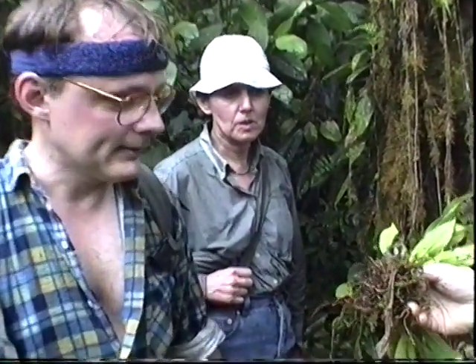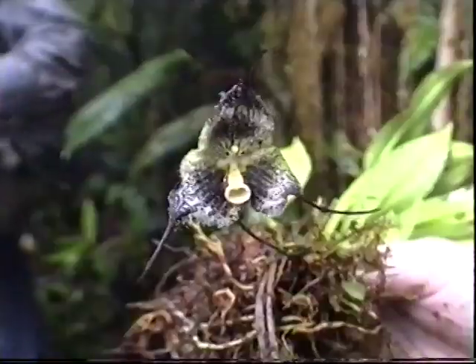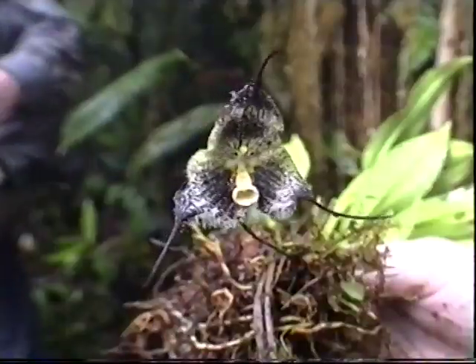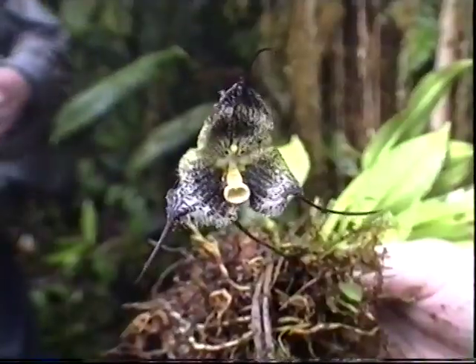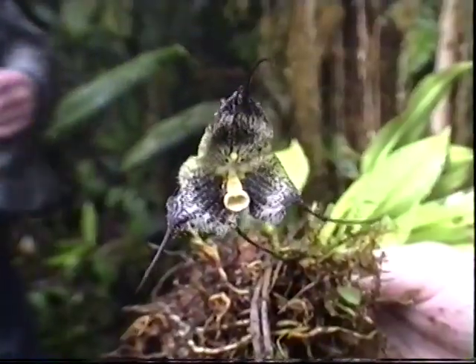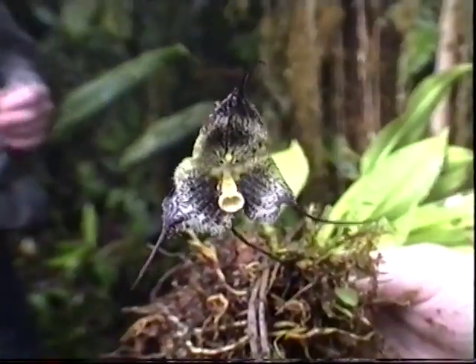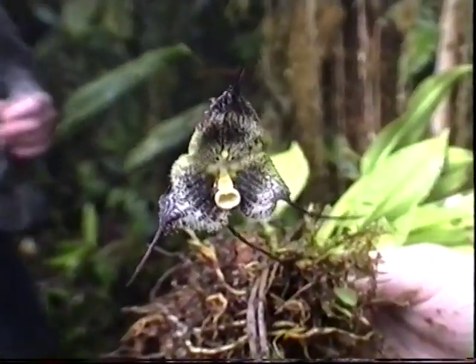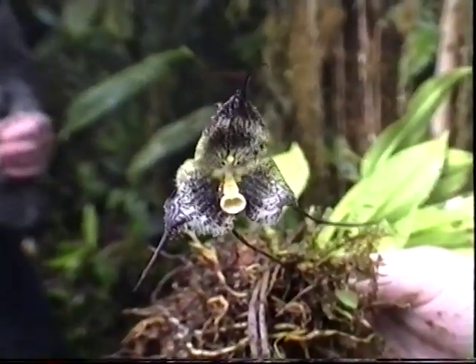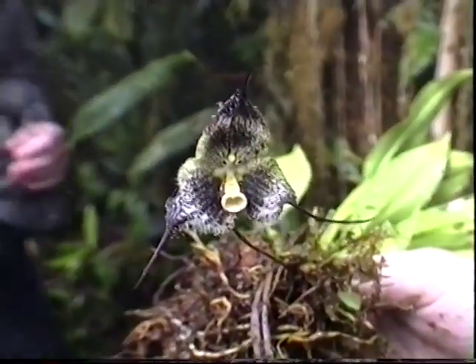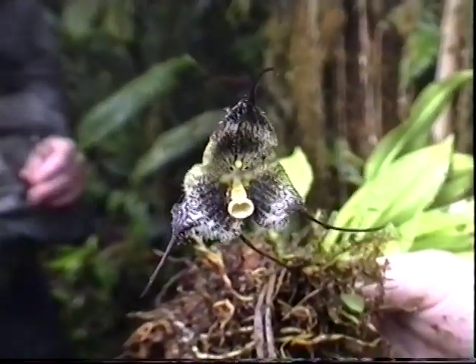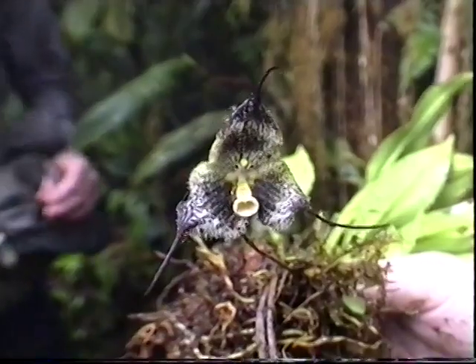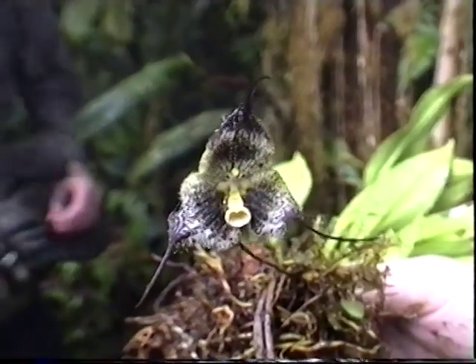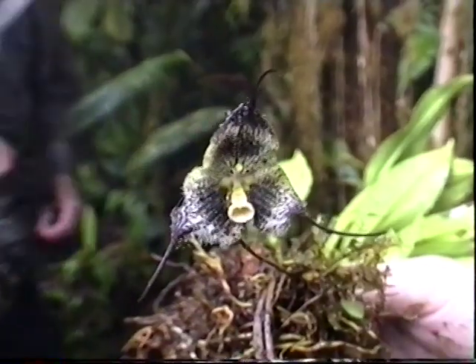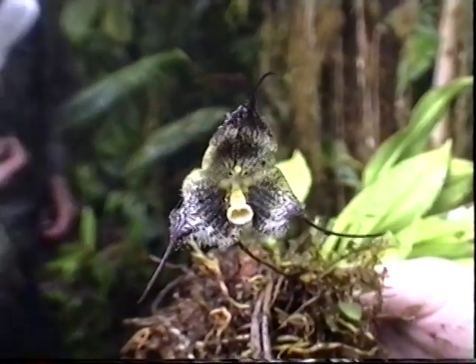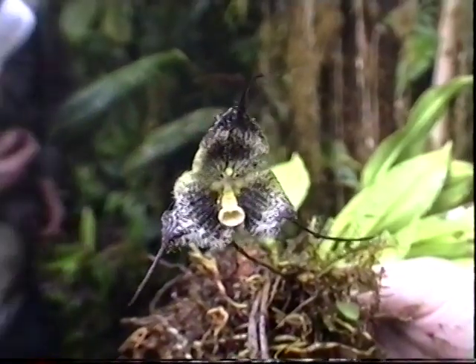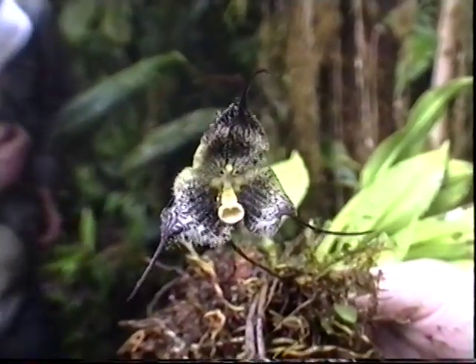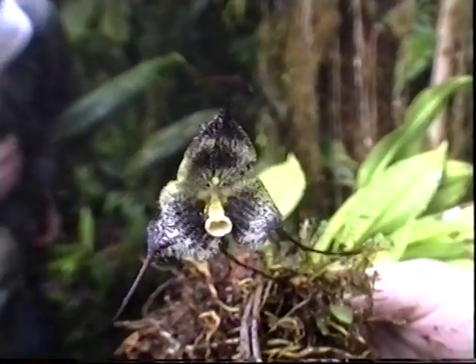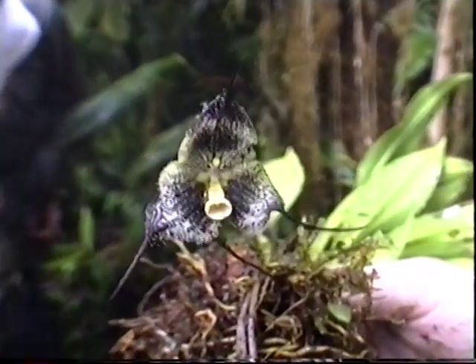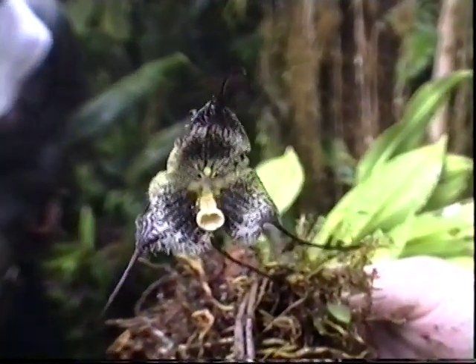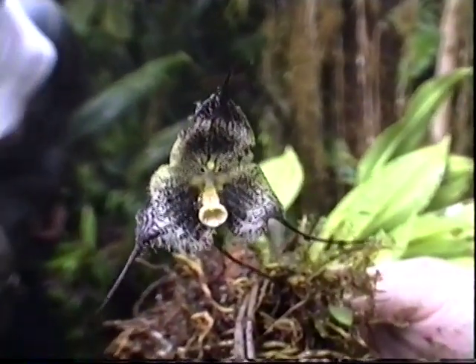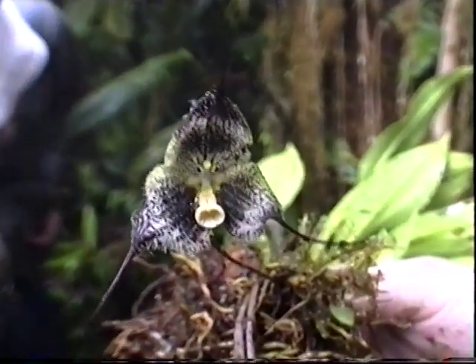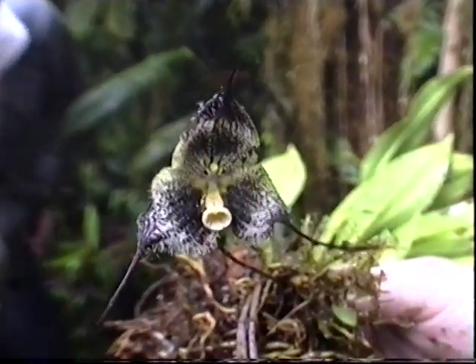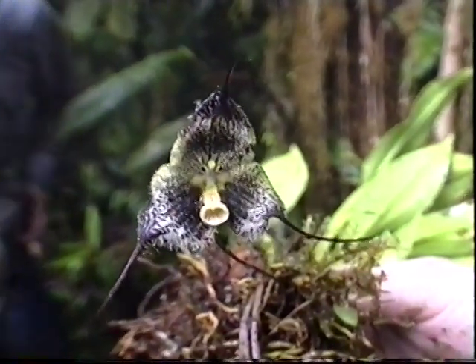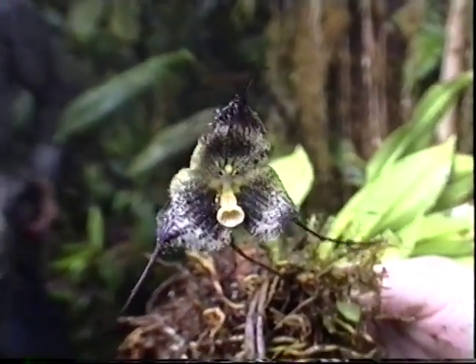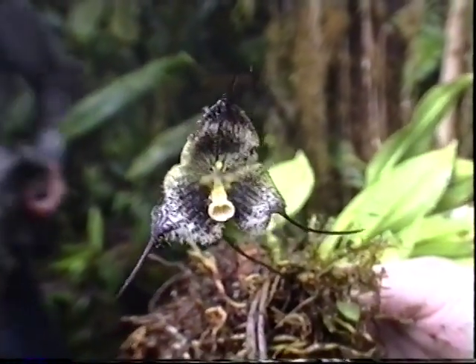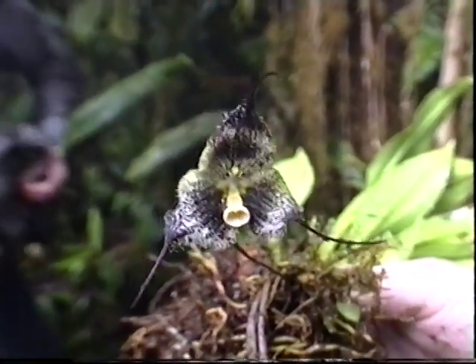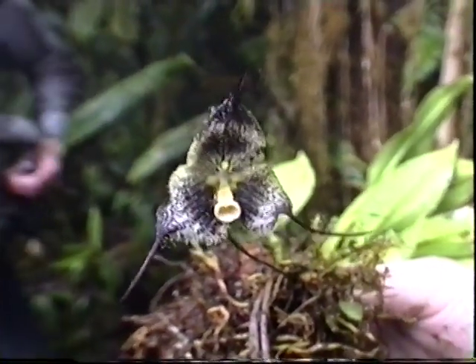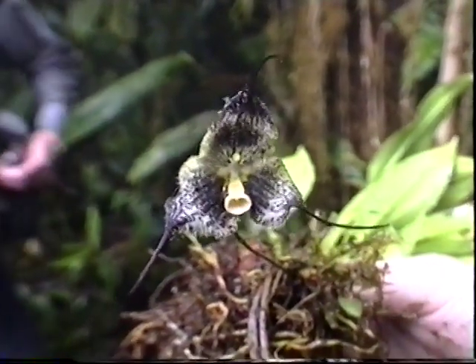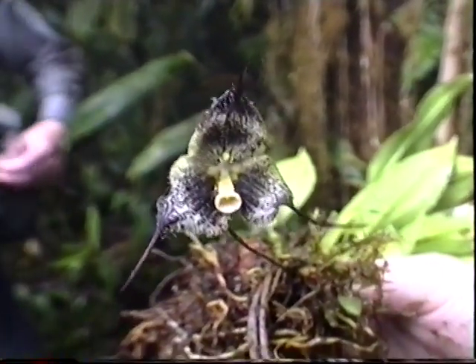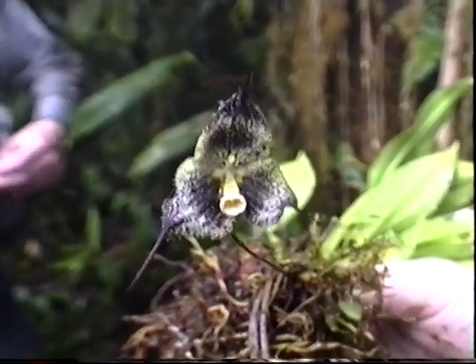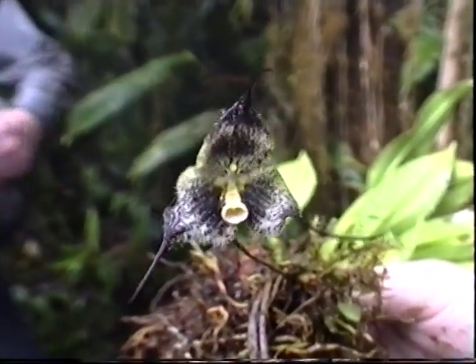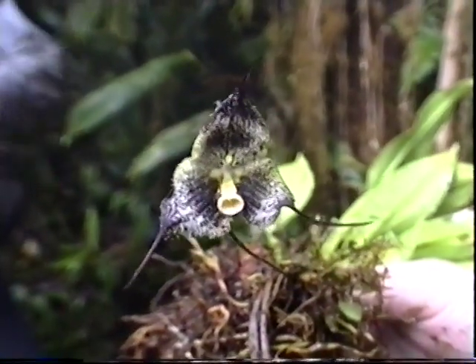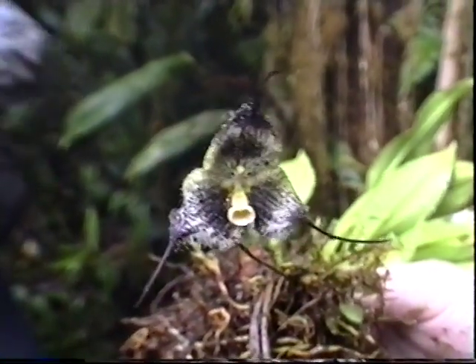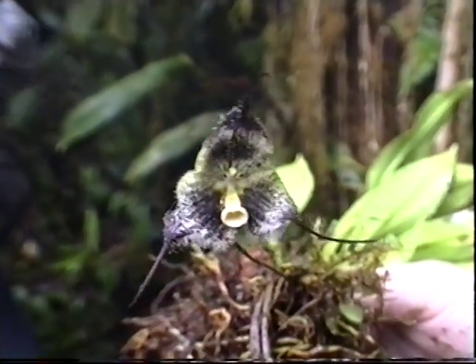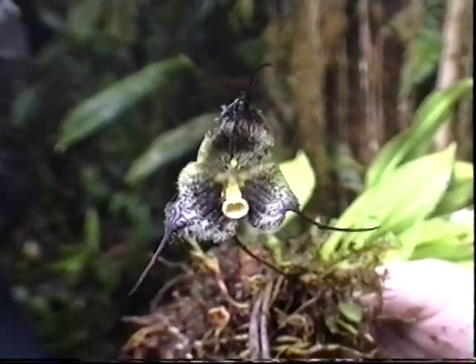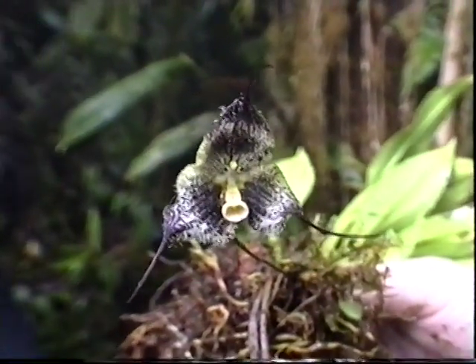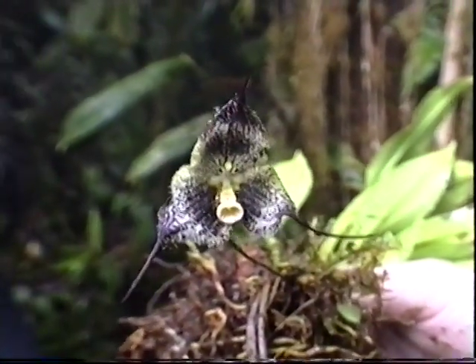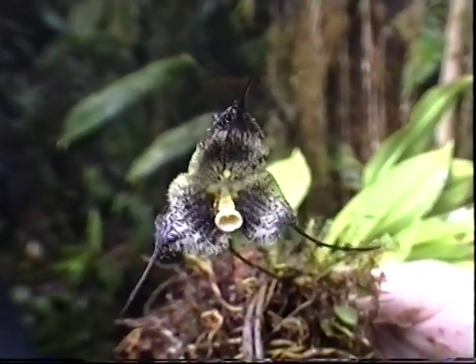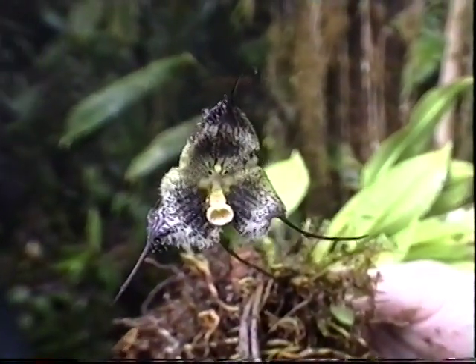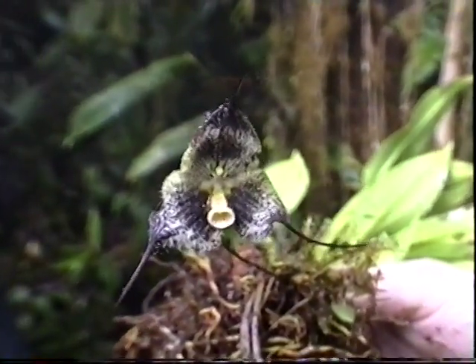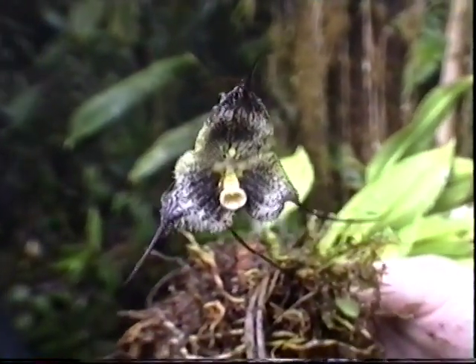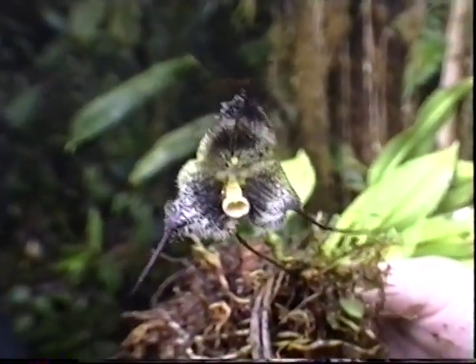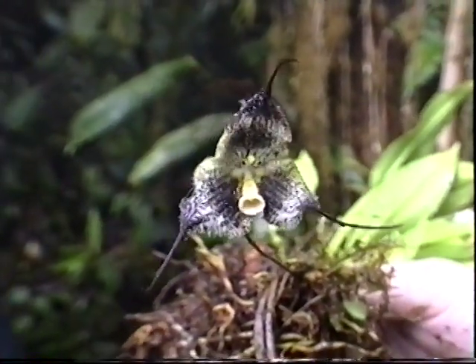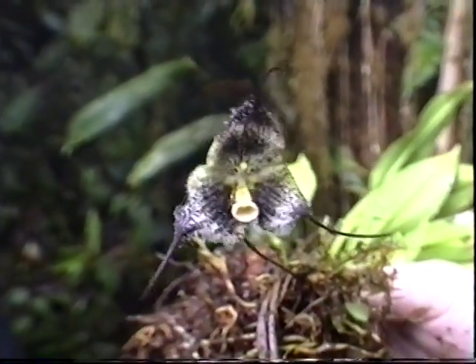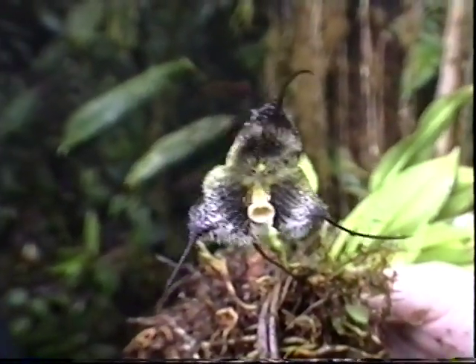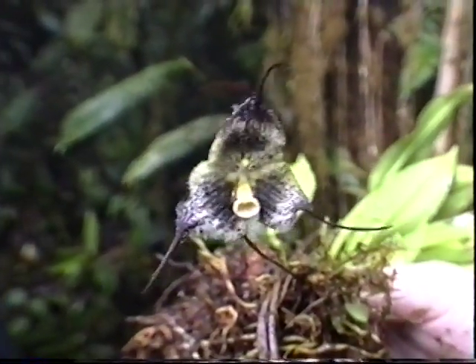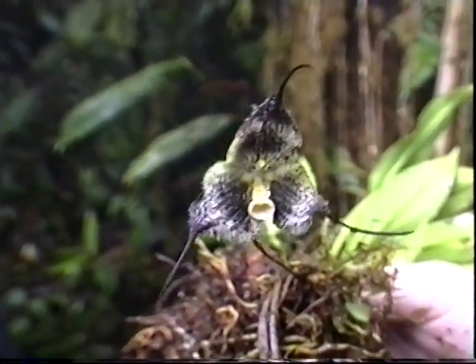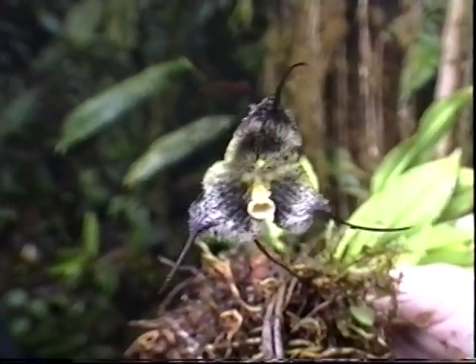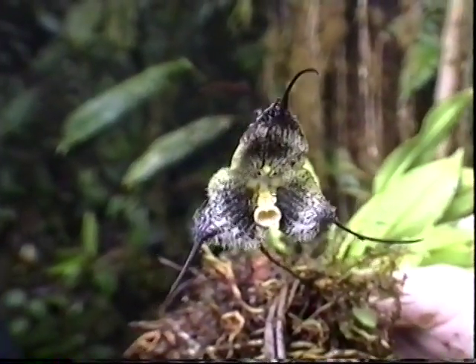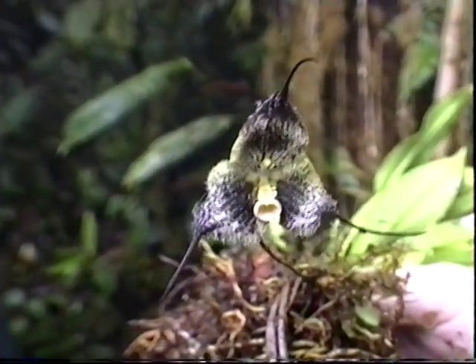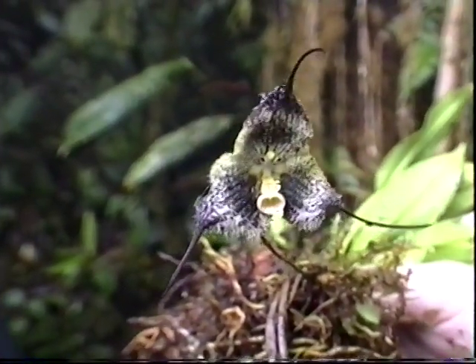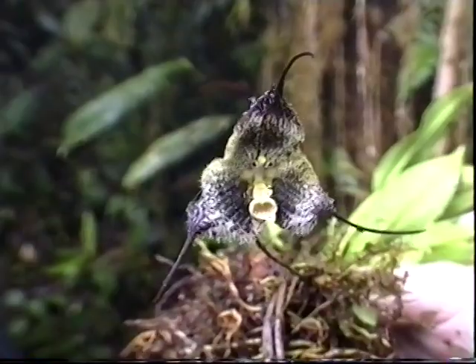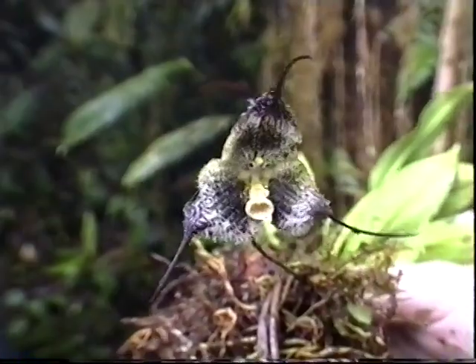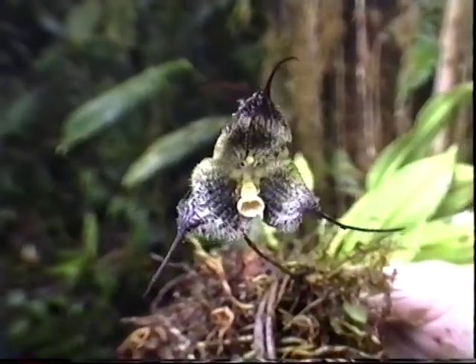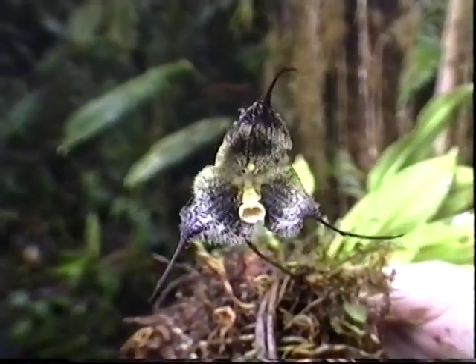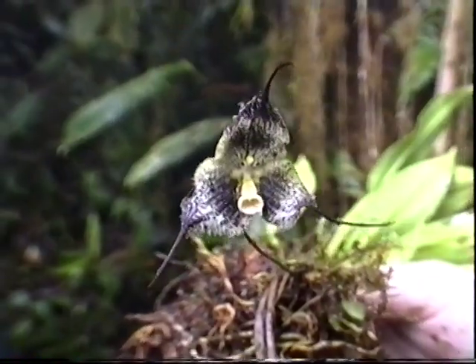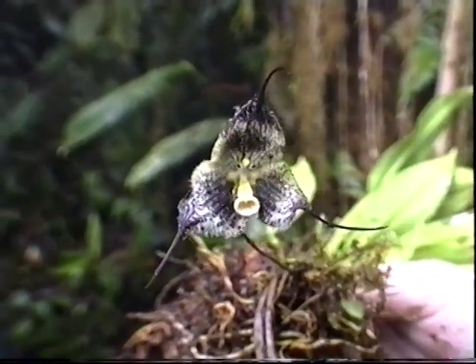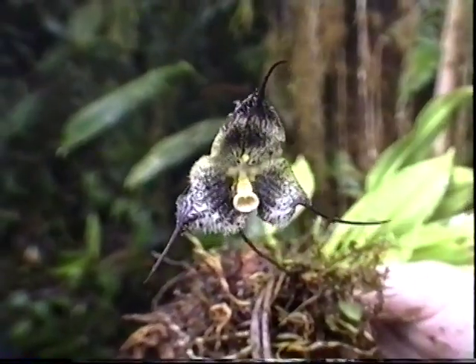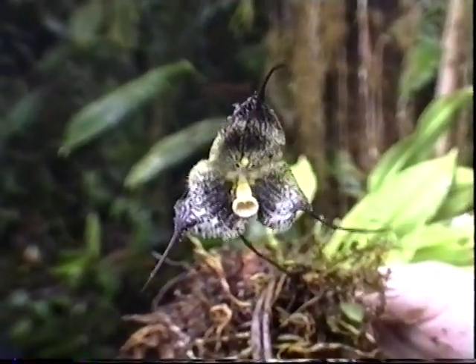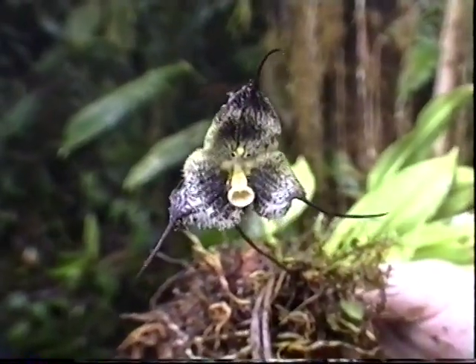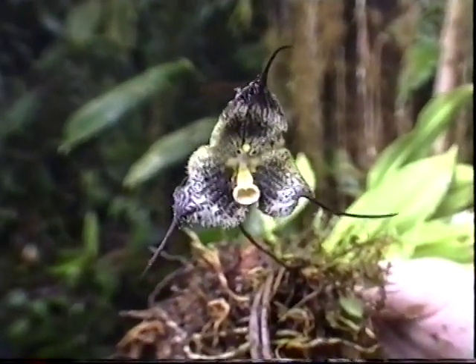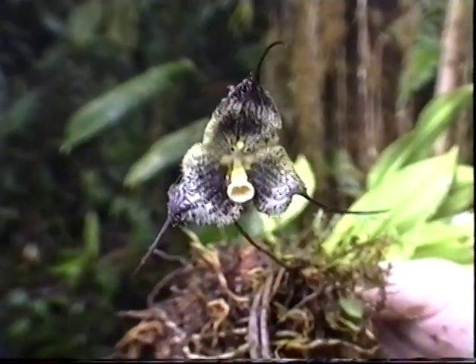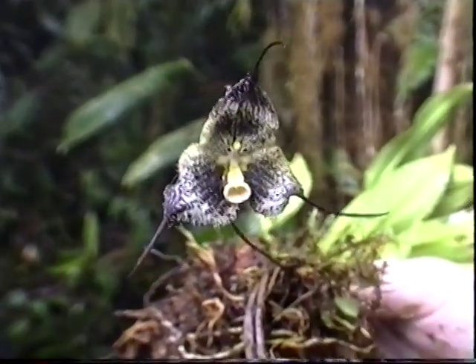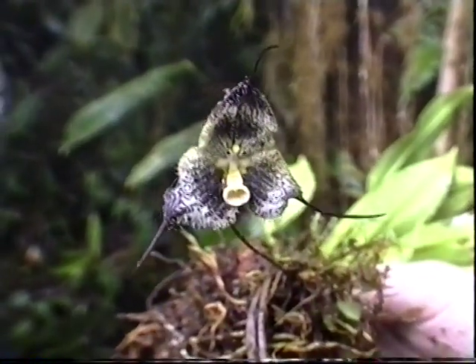It looked slightly different, but I still think it's the same thing. We thought it was a new species at first, but later on it proved to be Dracula chiroptera.